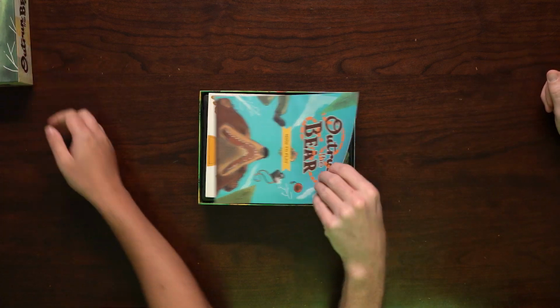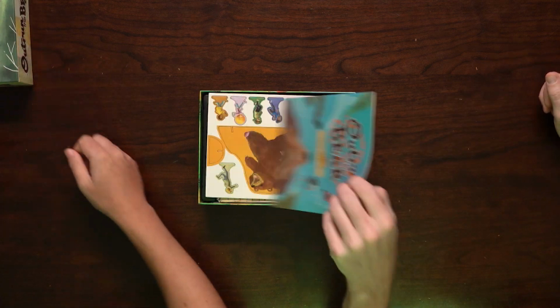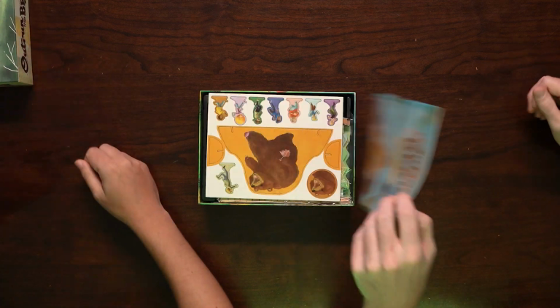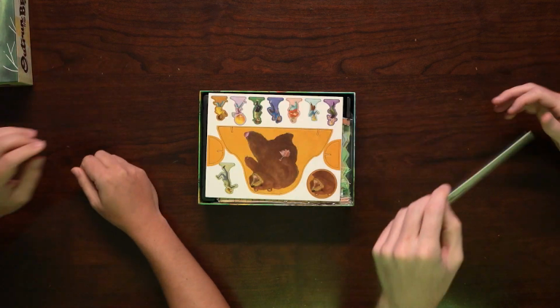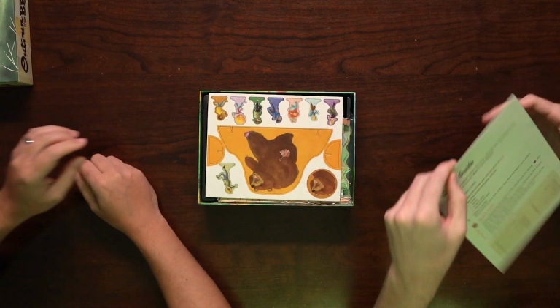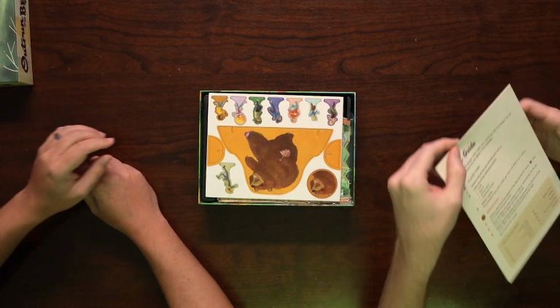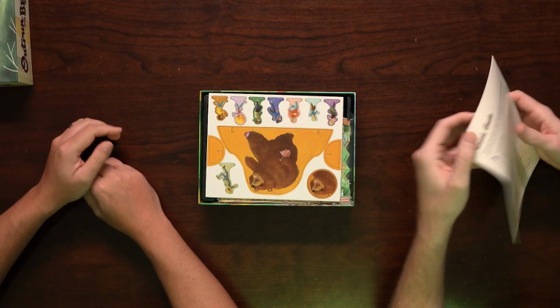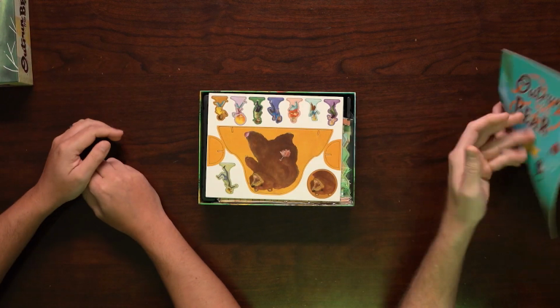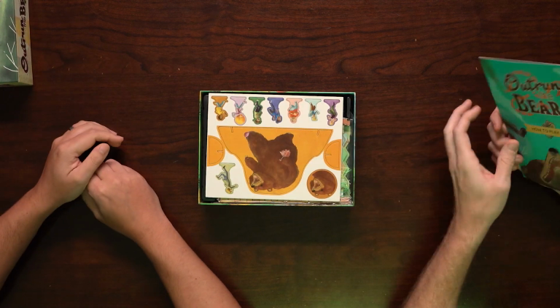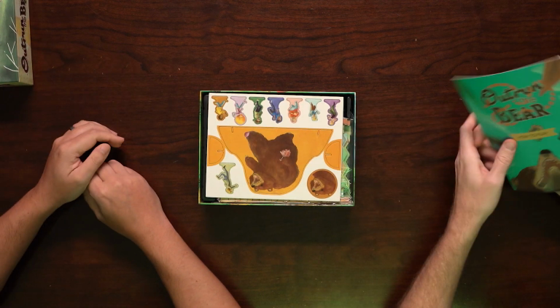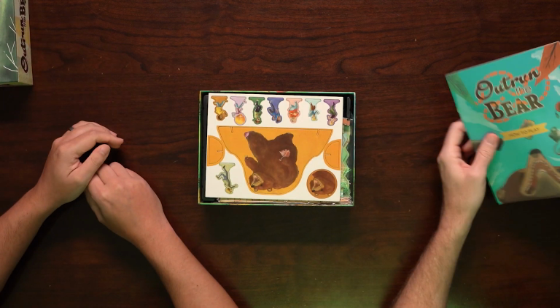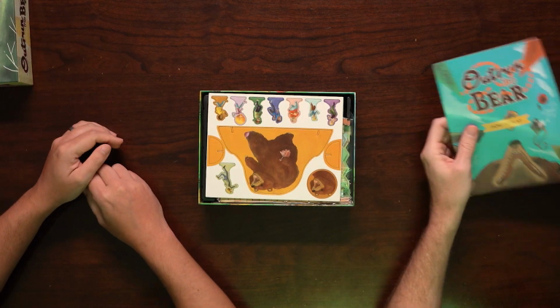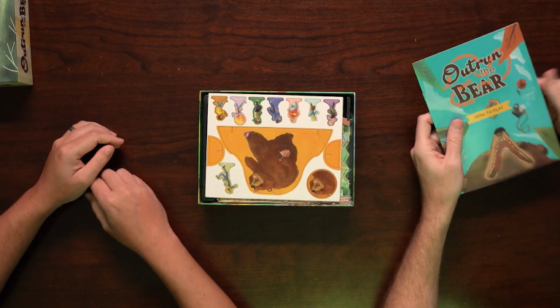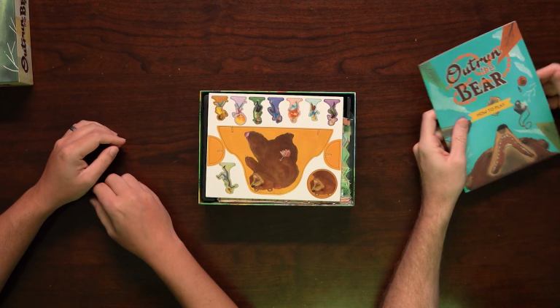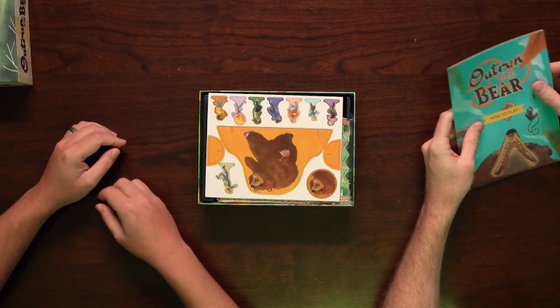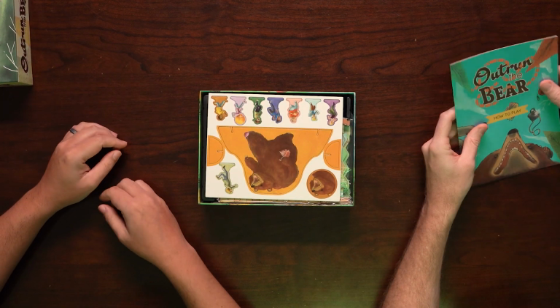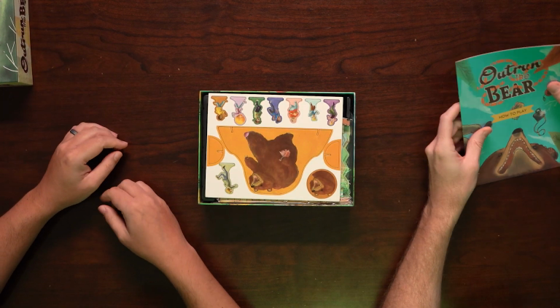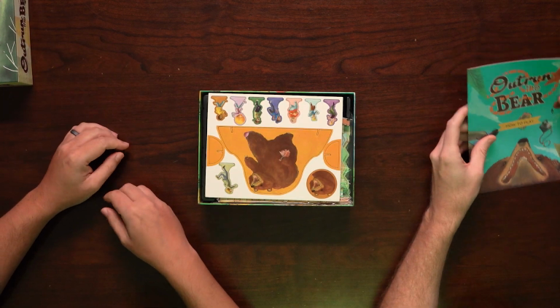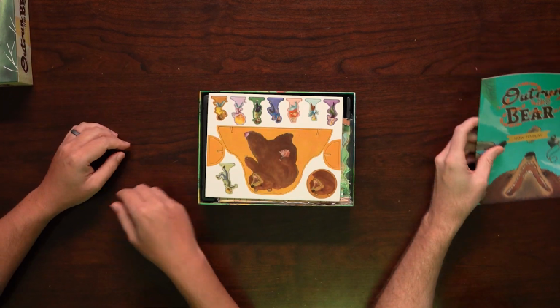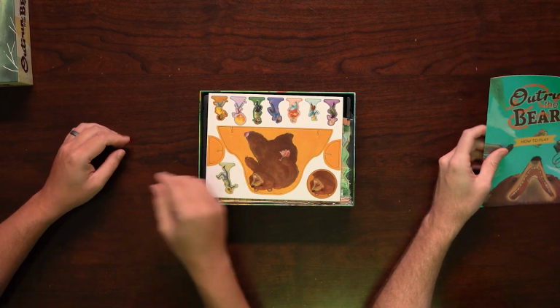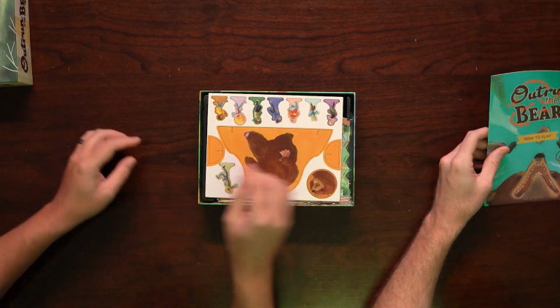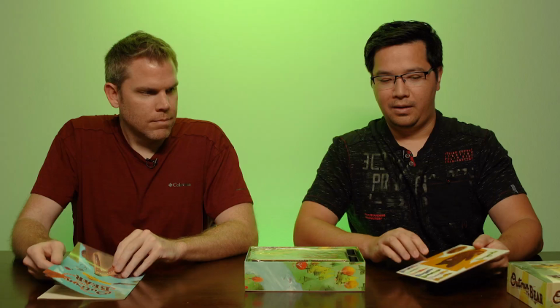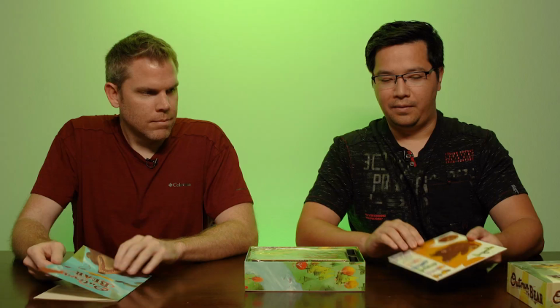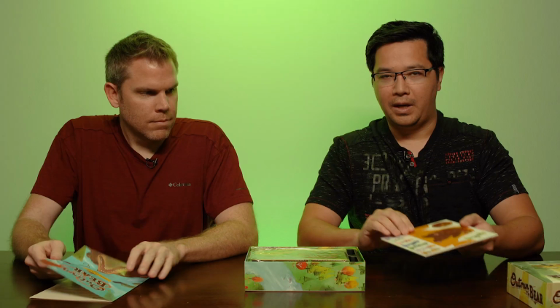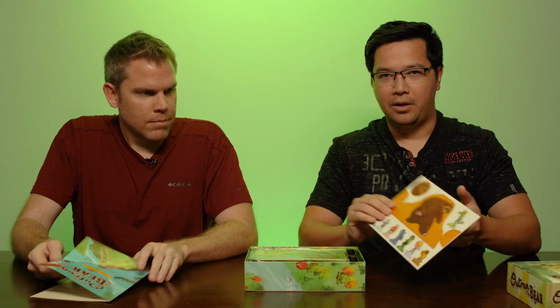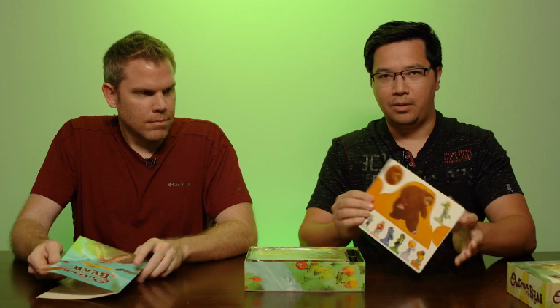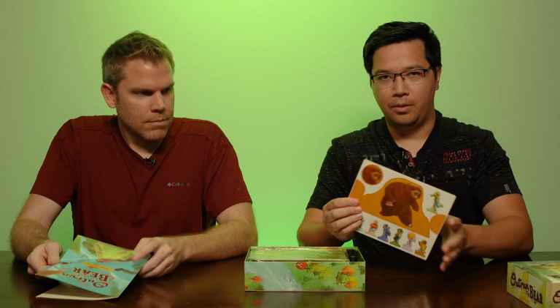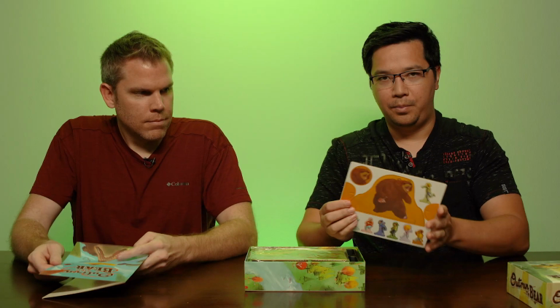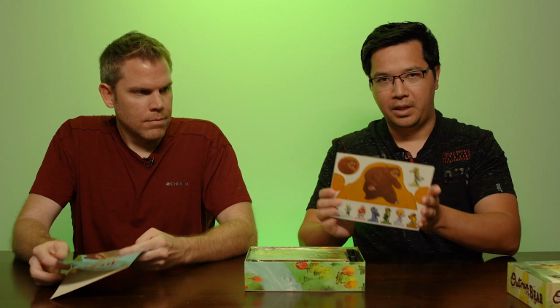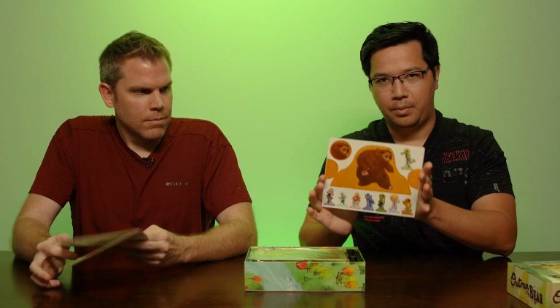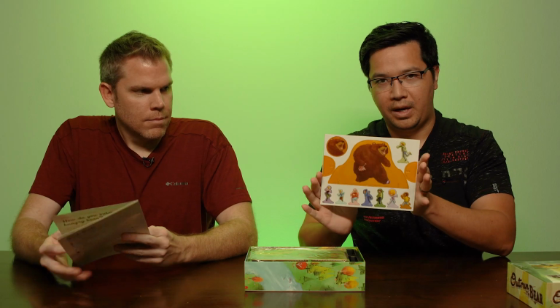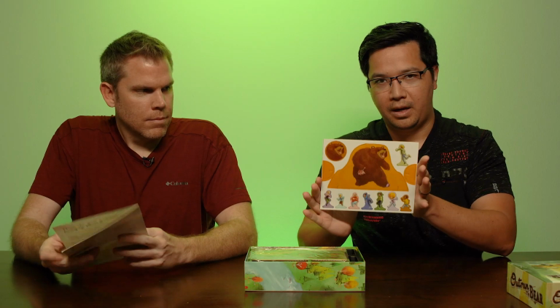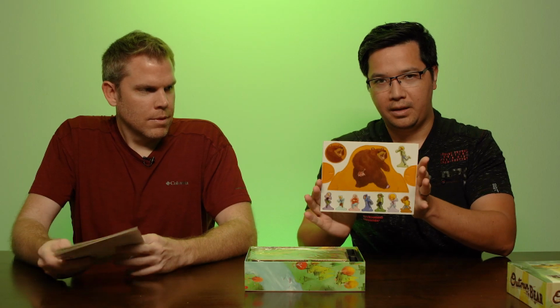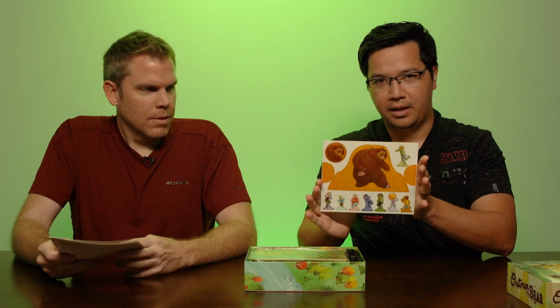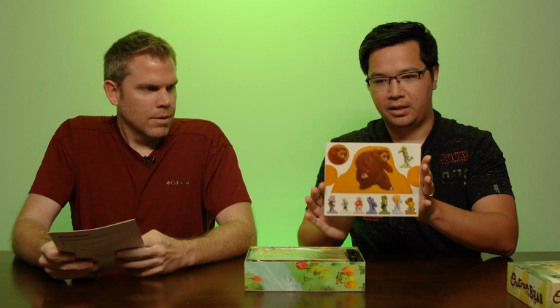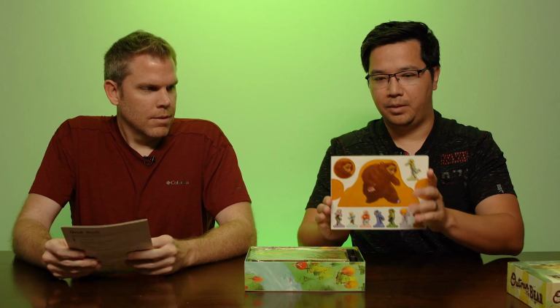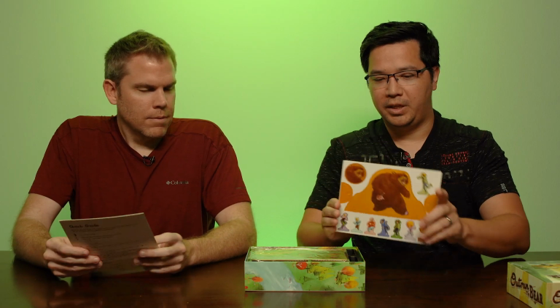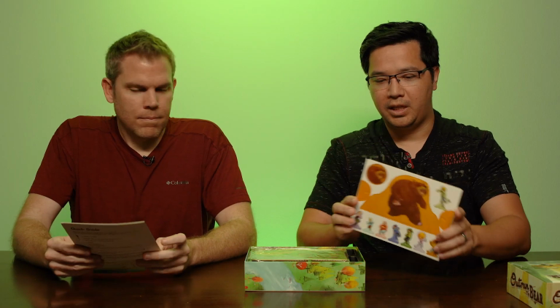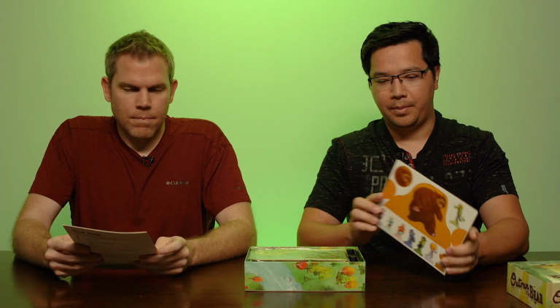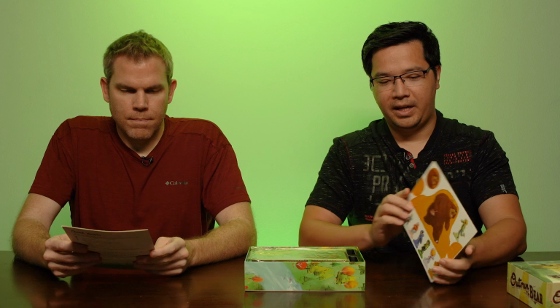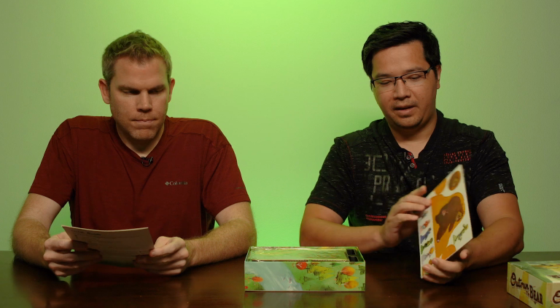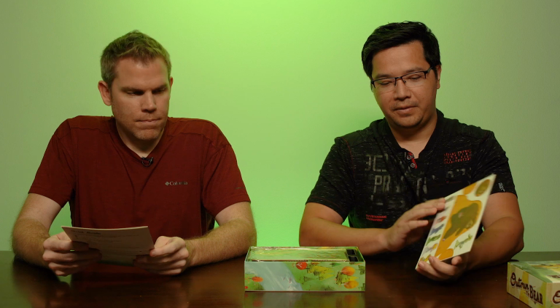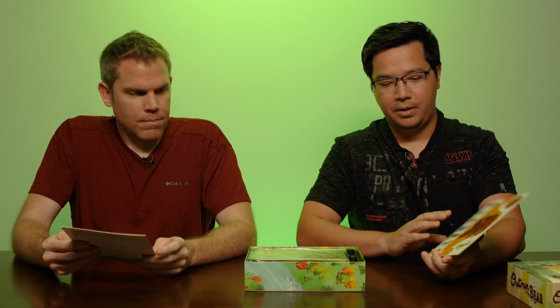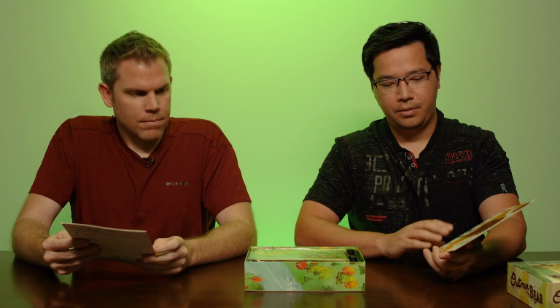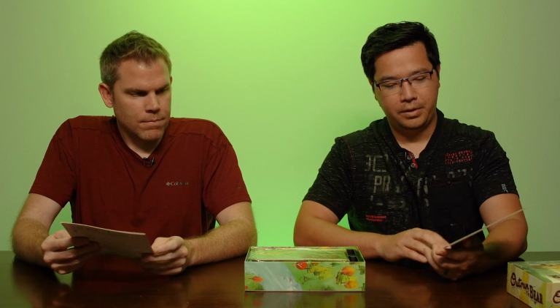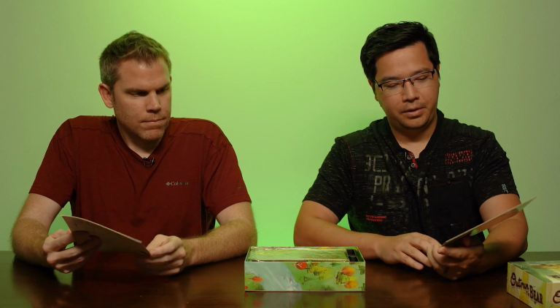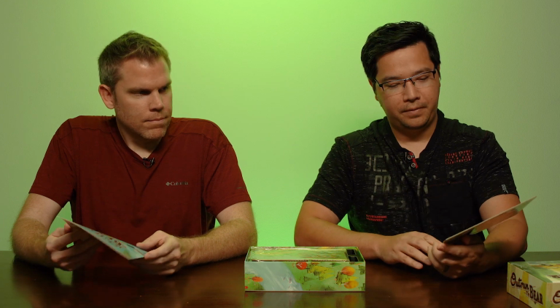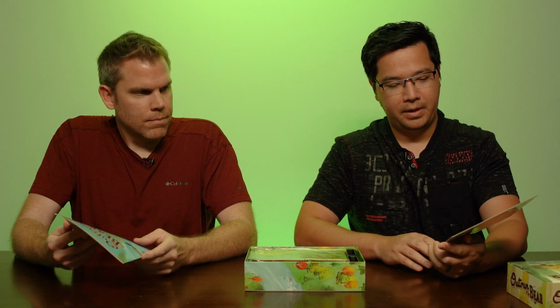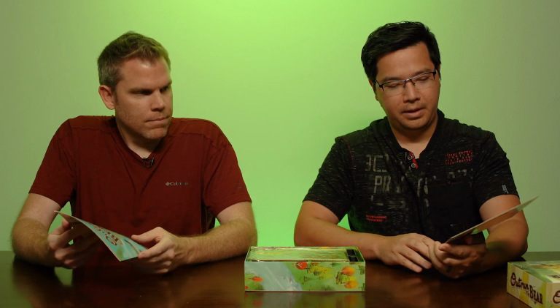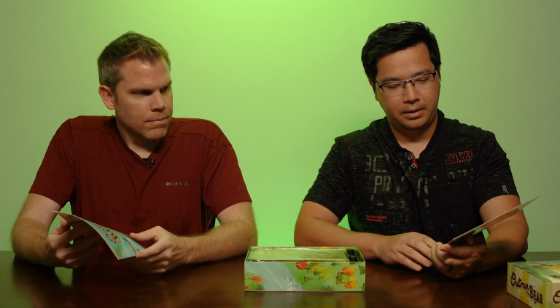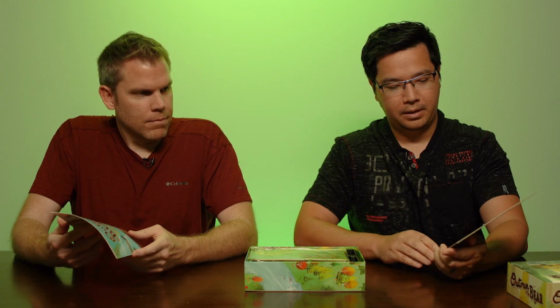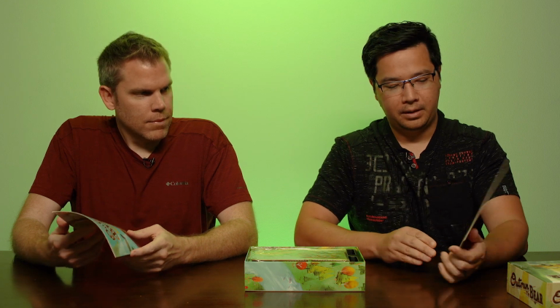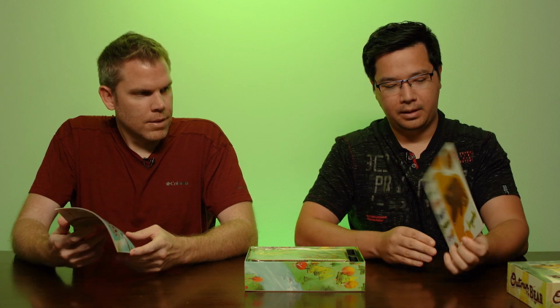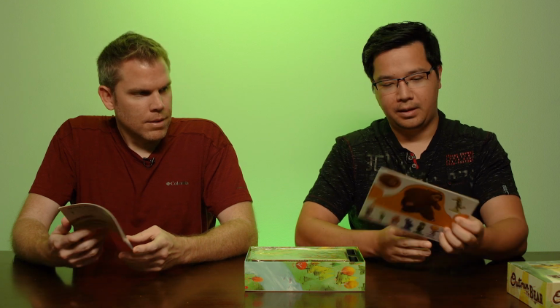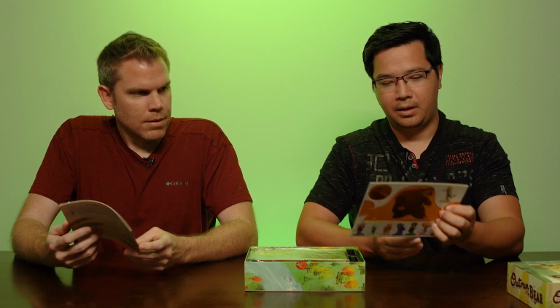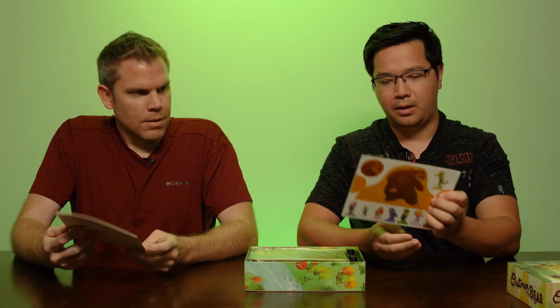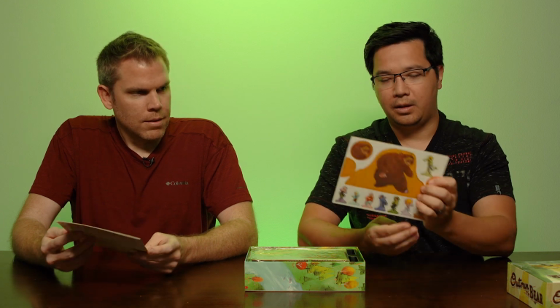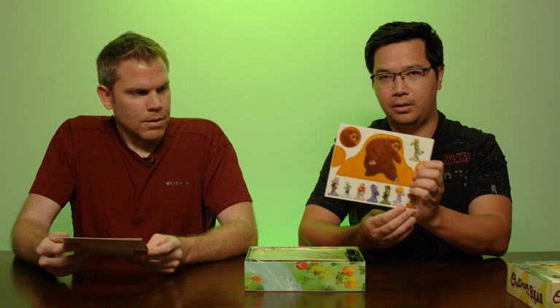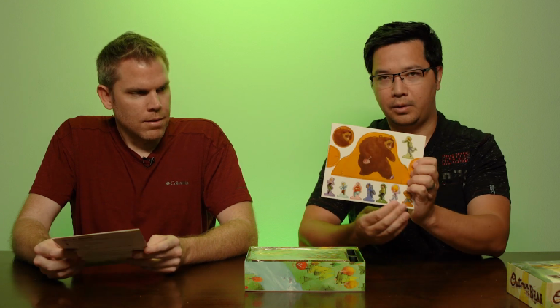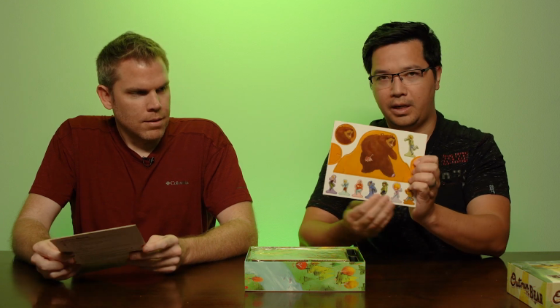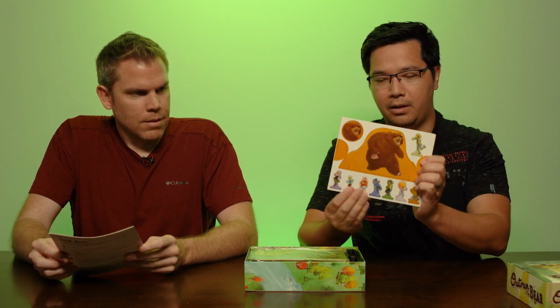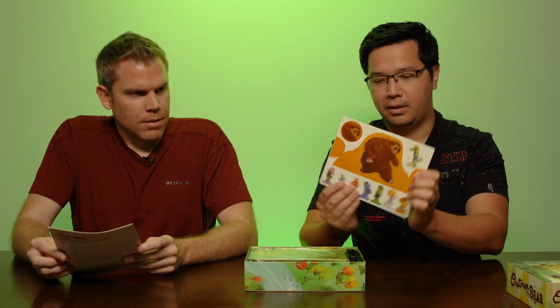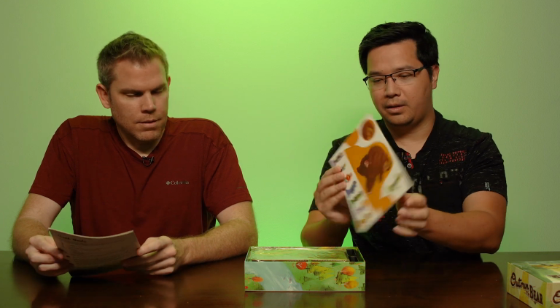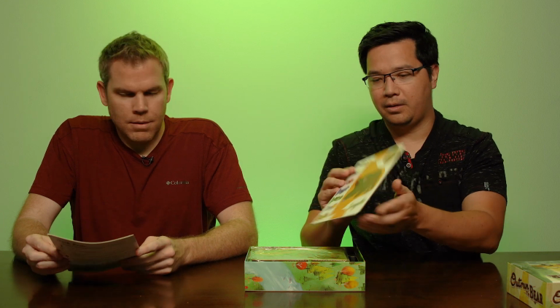OutRun the Bear. Rulebook. You've got your big bear that's going to be coming after you and your friends, and then all the little characters.